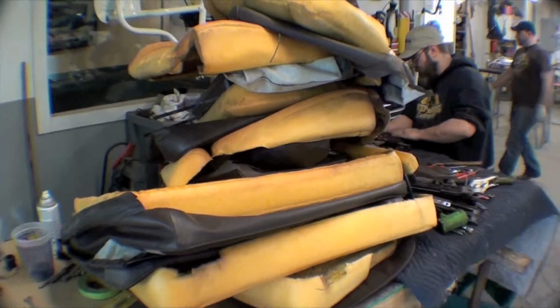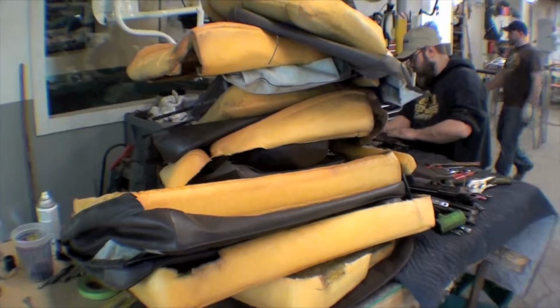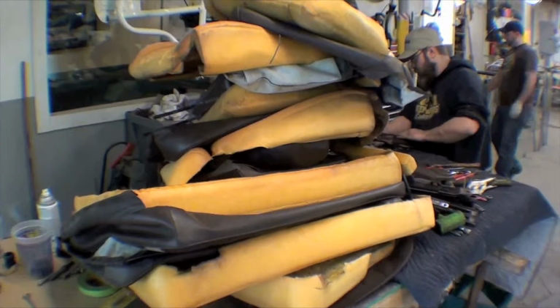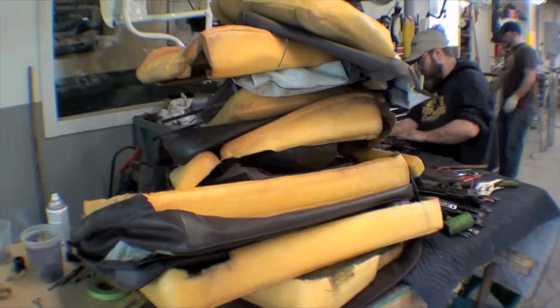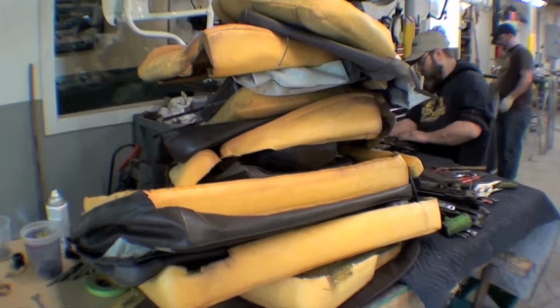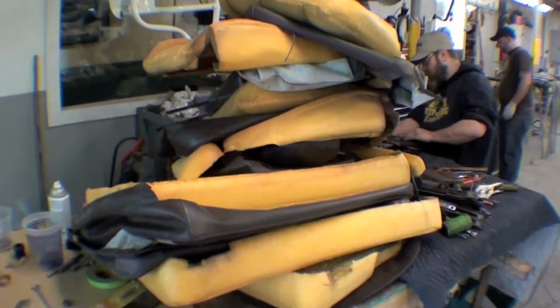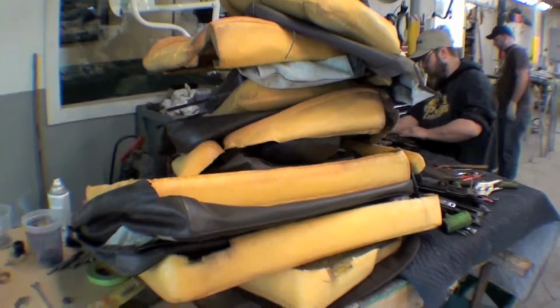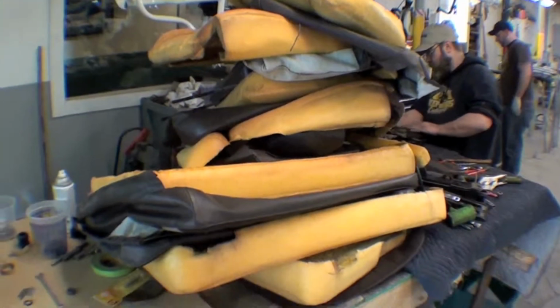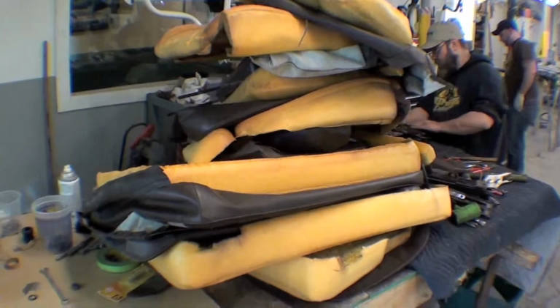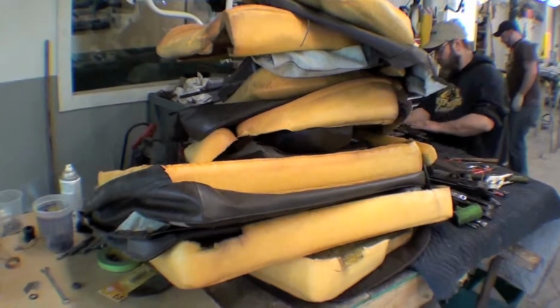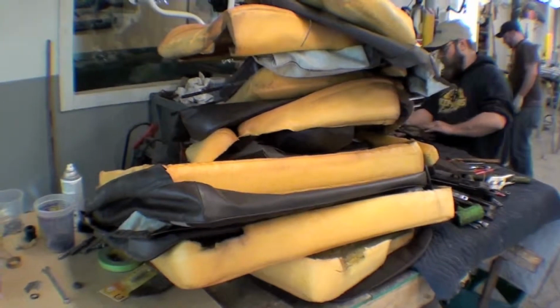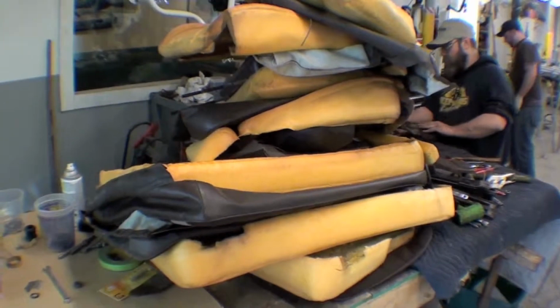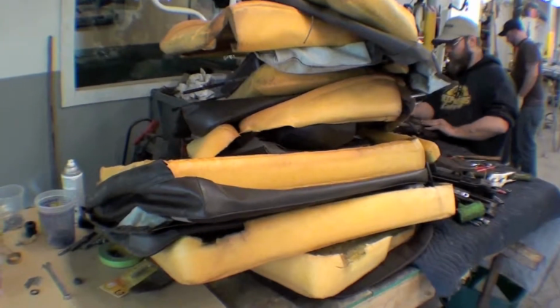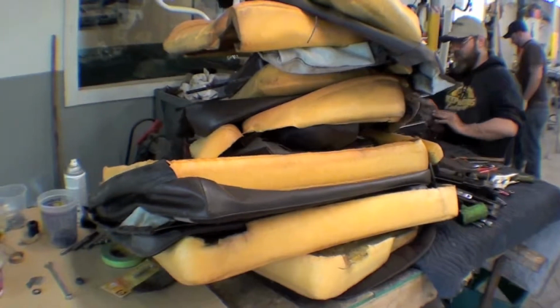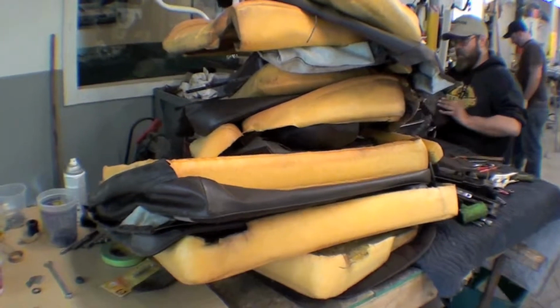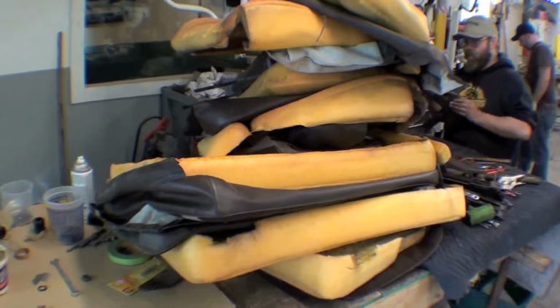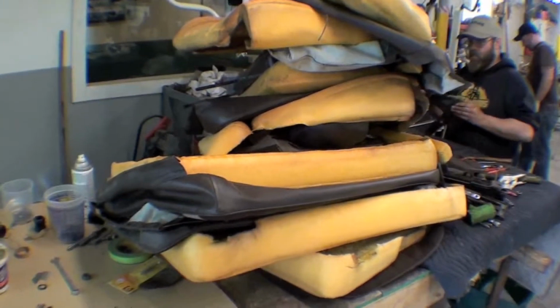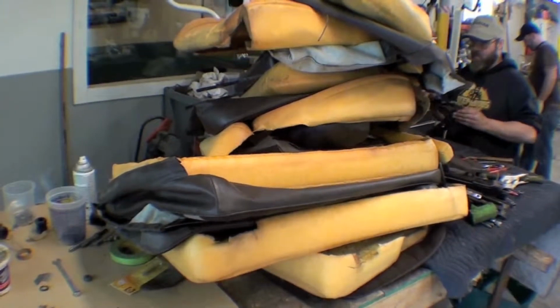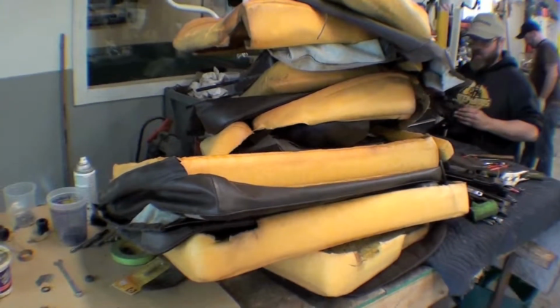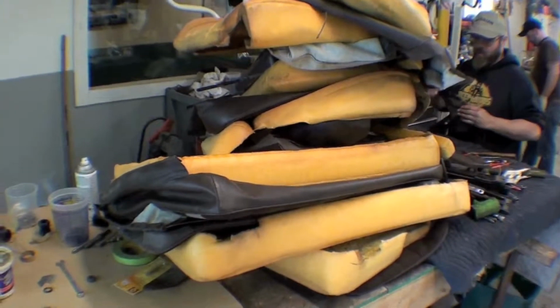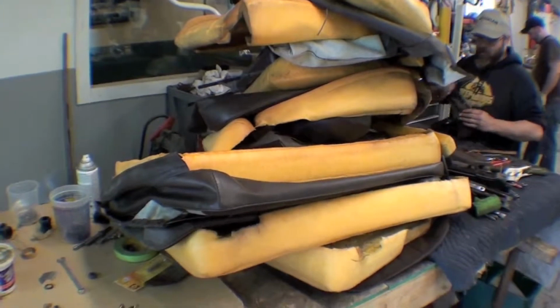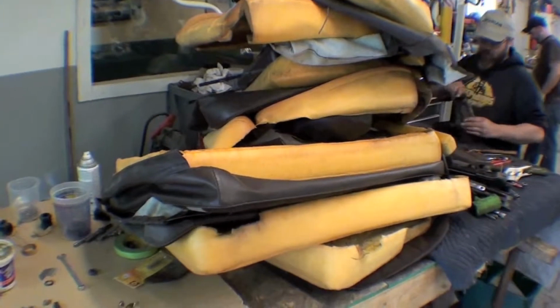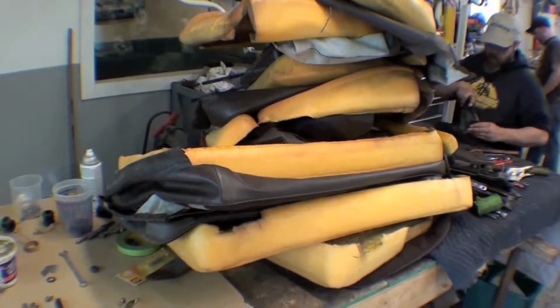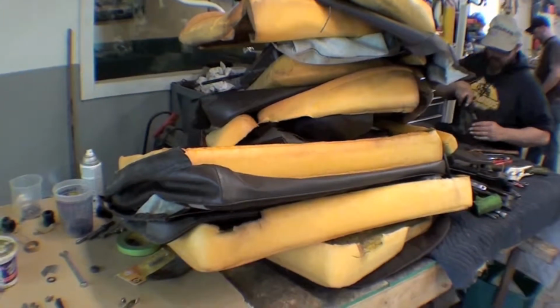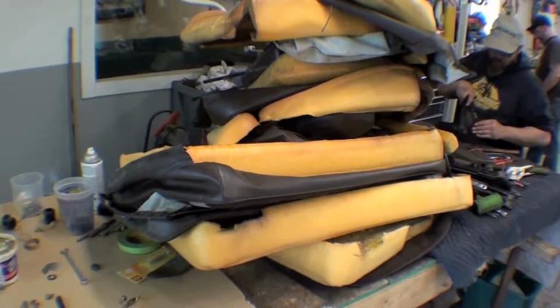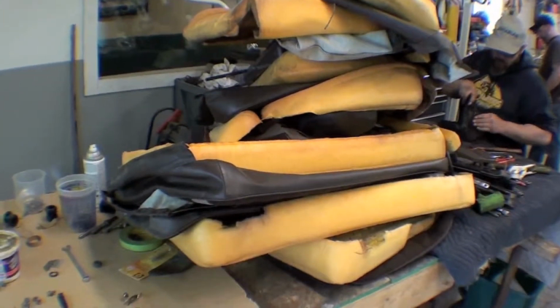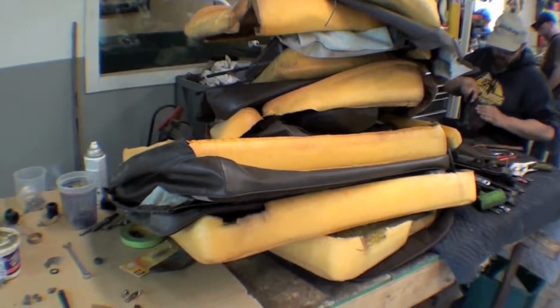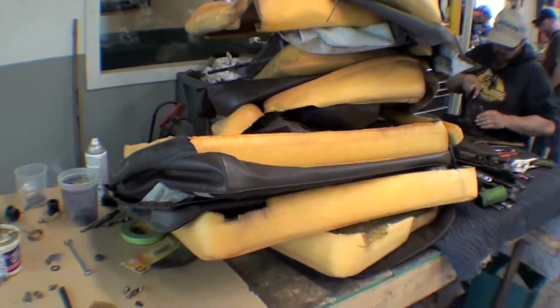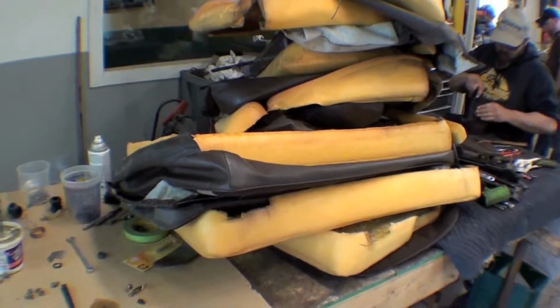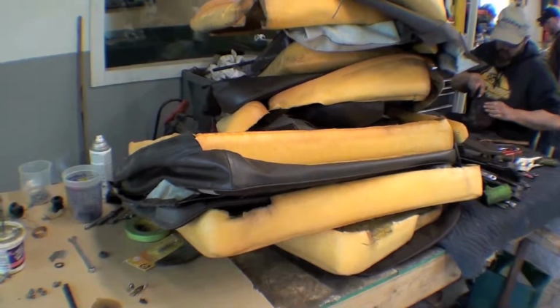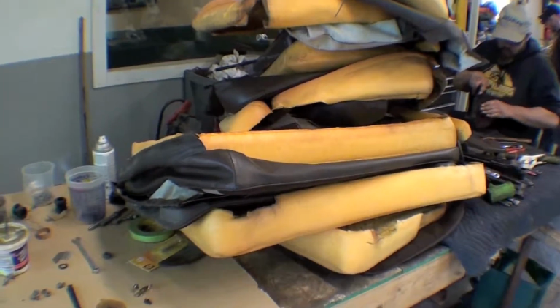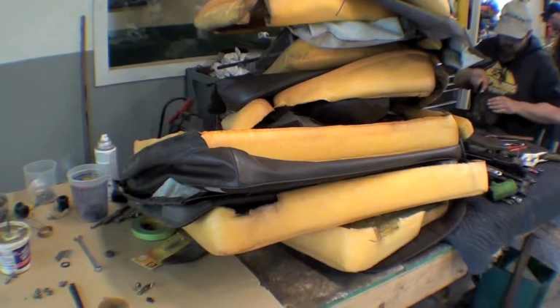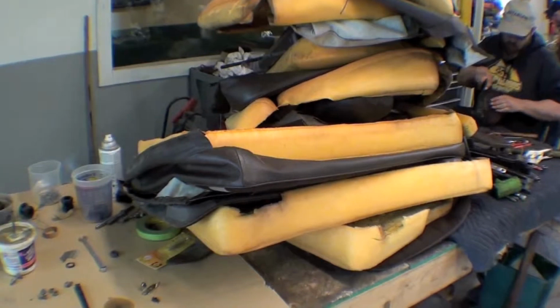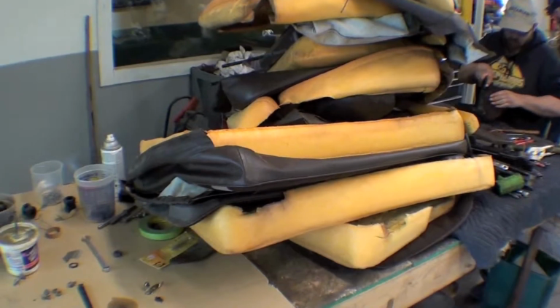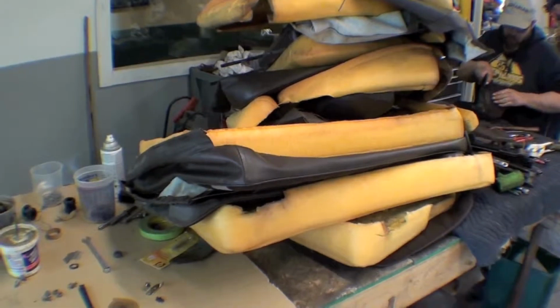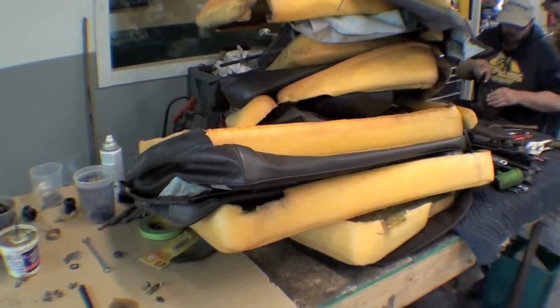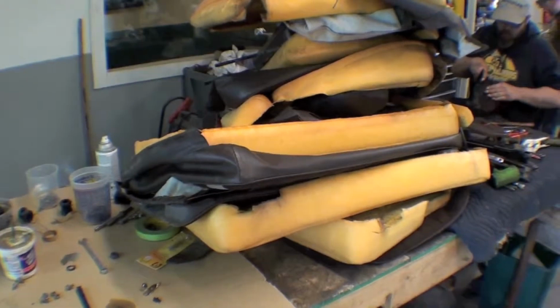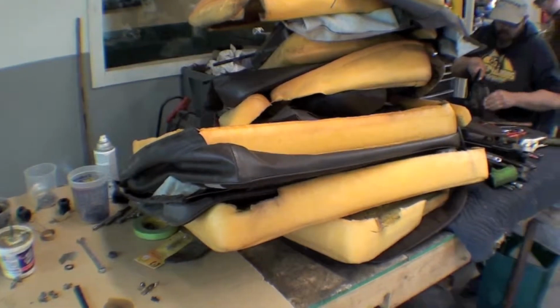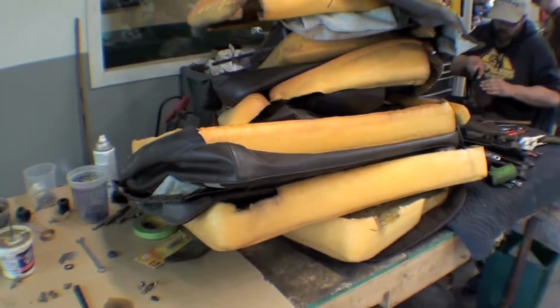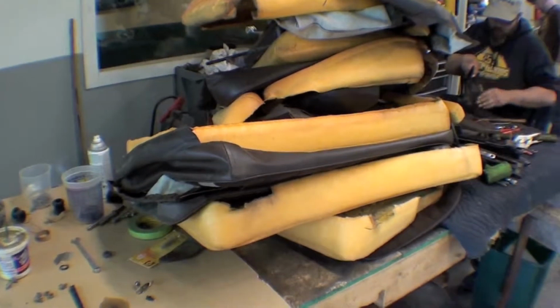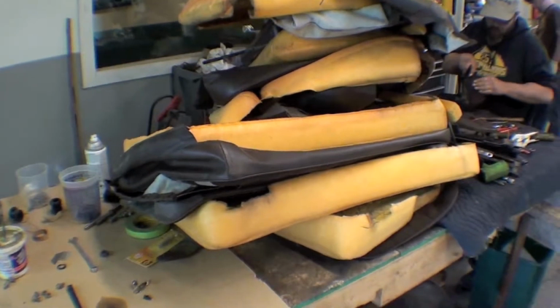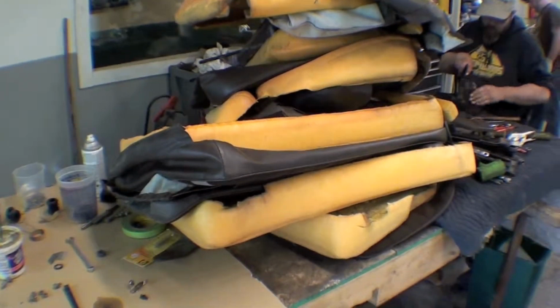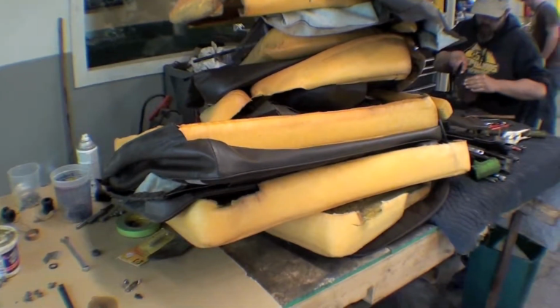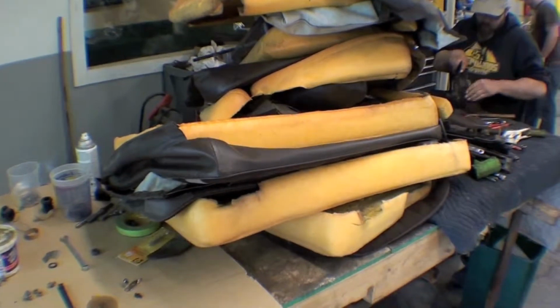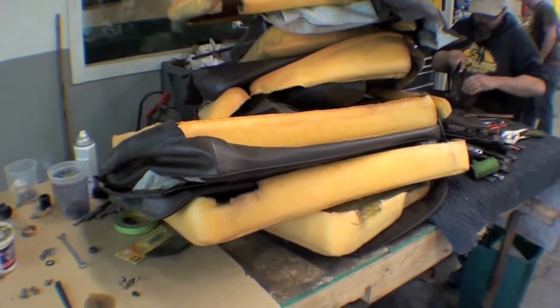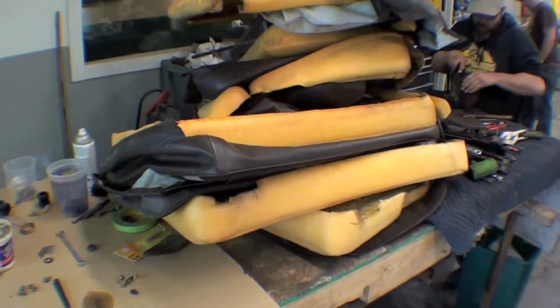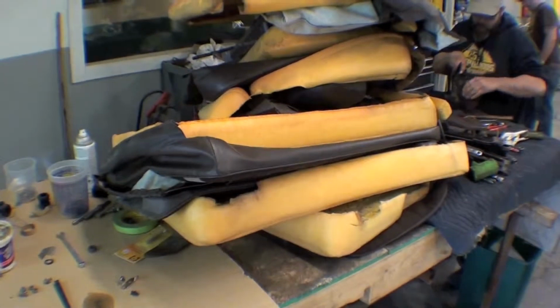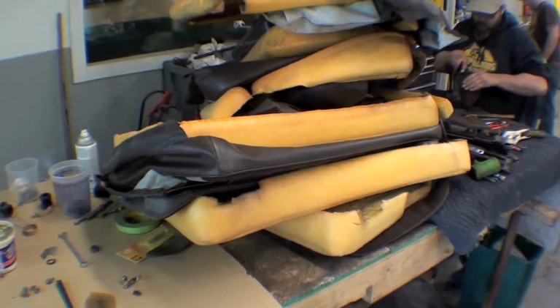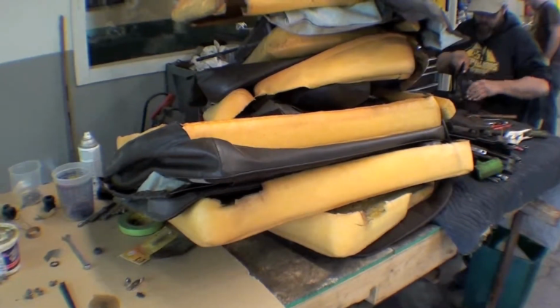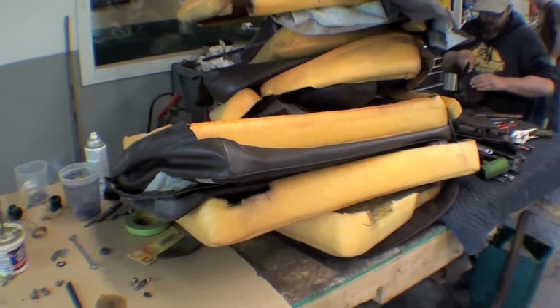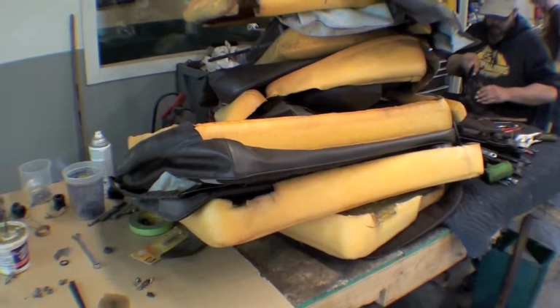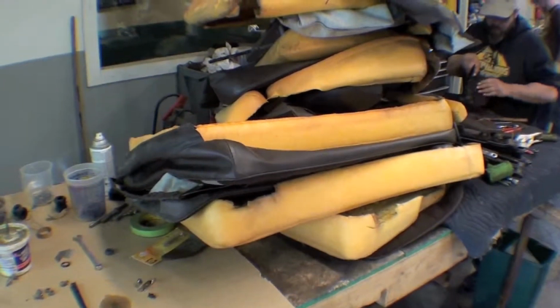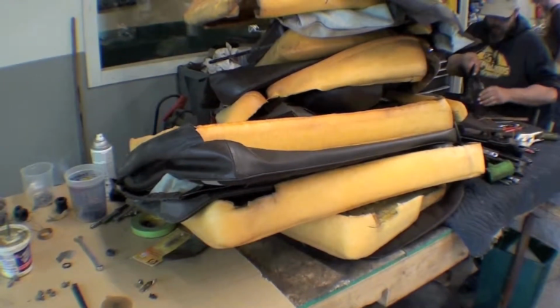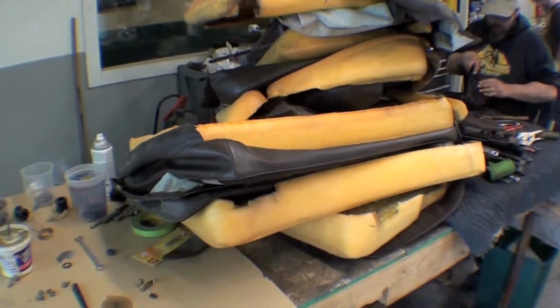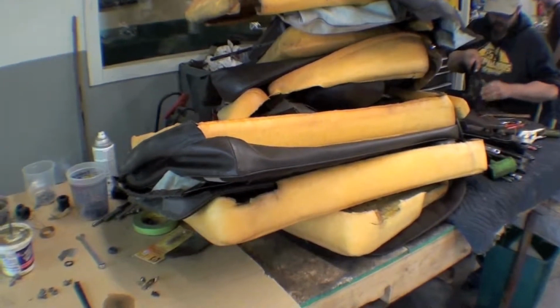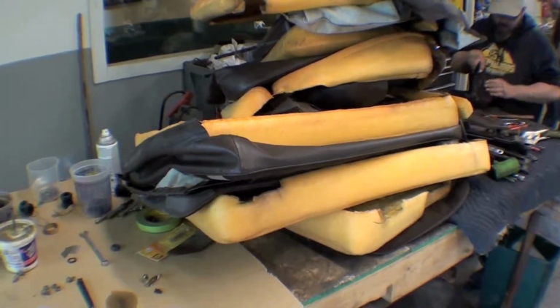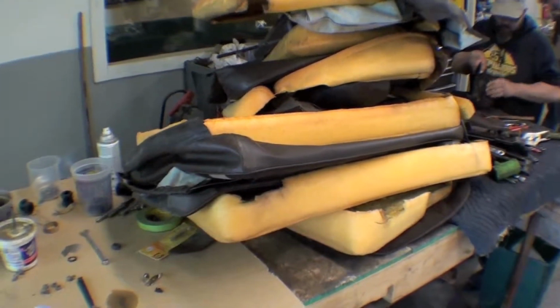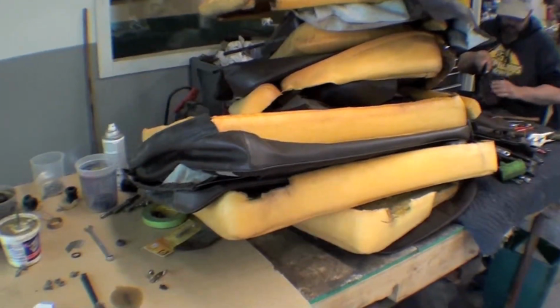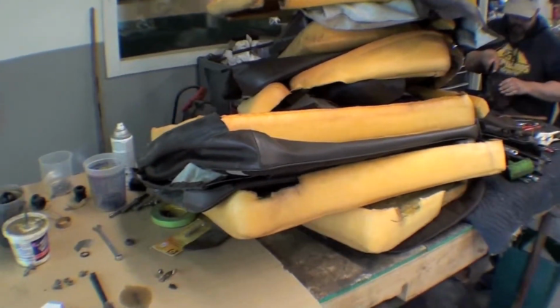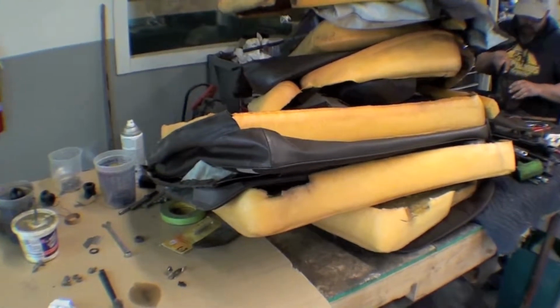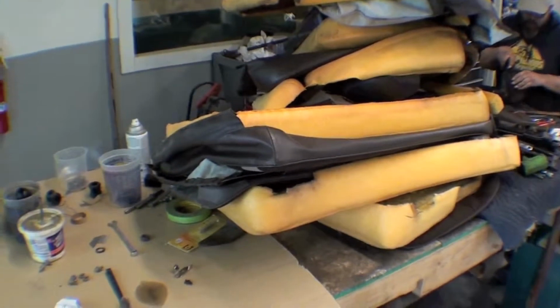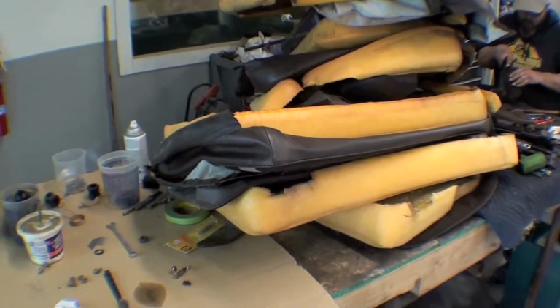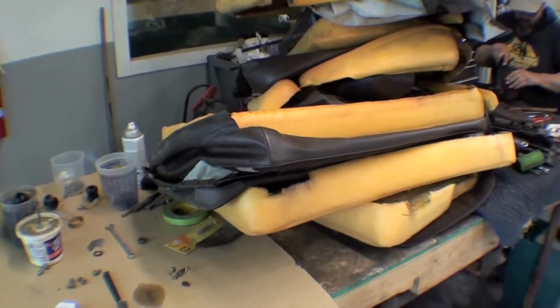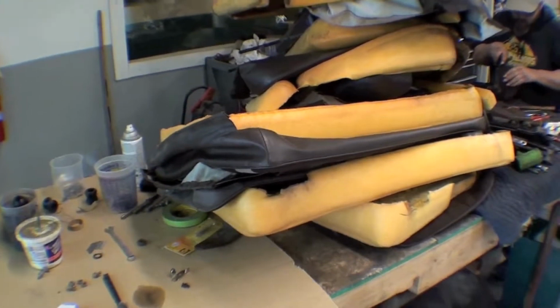We have a stack of upholstery and cushions and other things, brackets, receipts. These are some of the last items that we're doing for restoration.